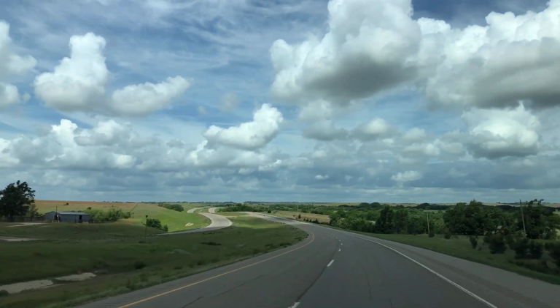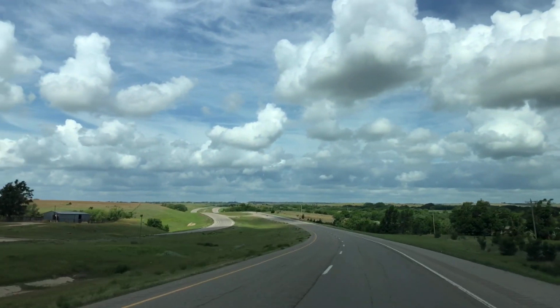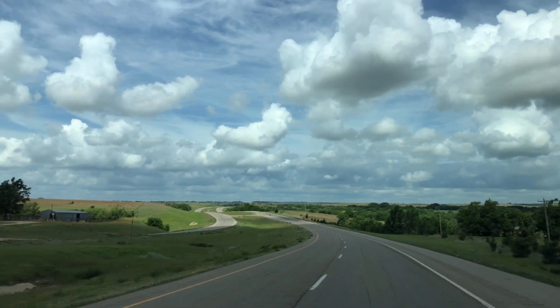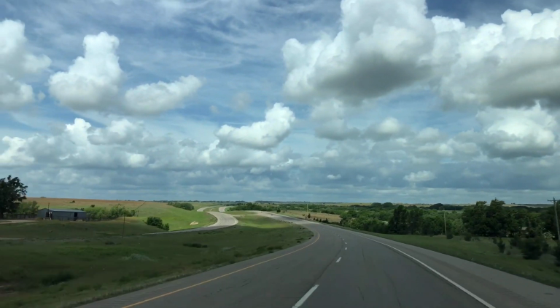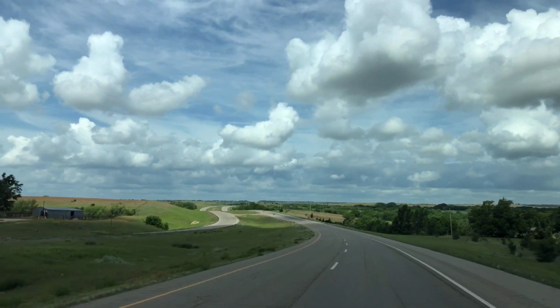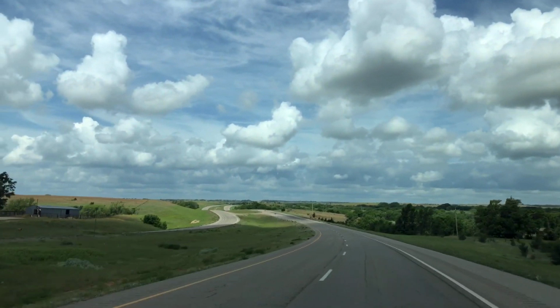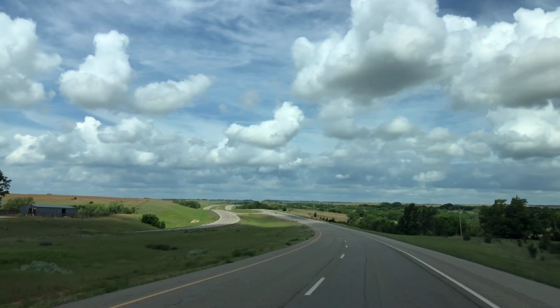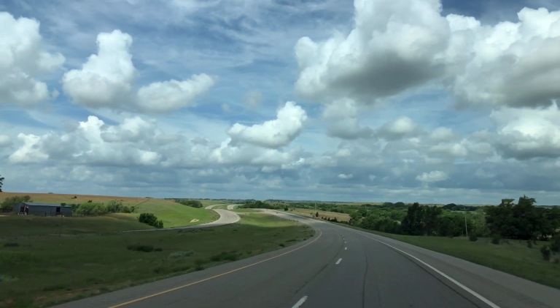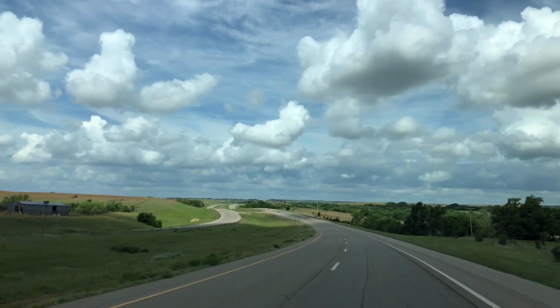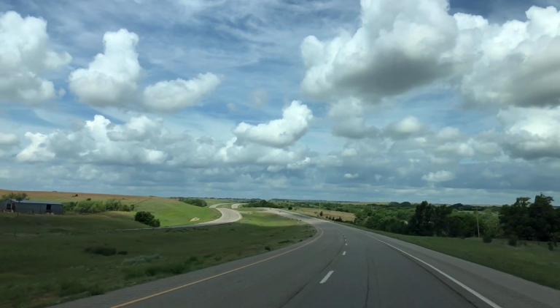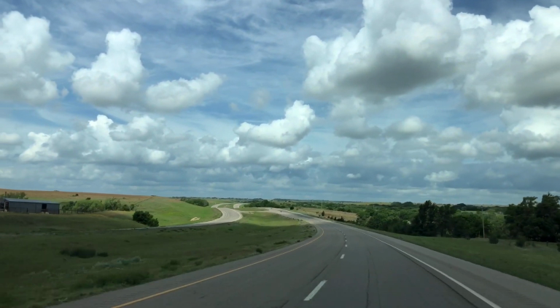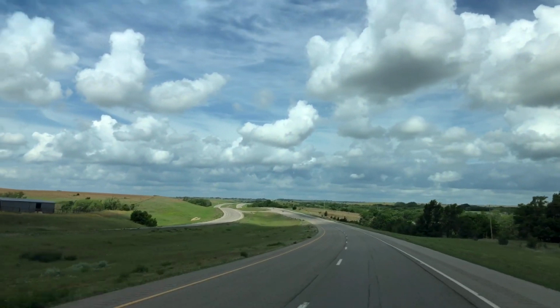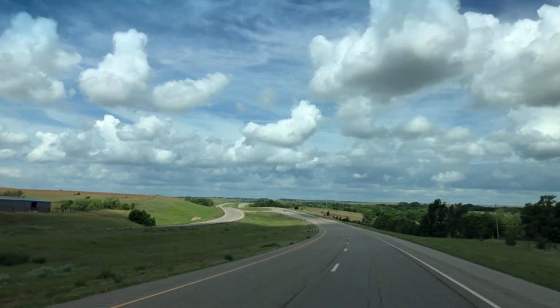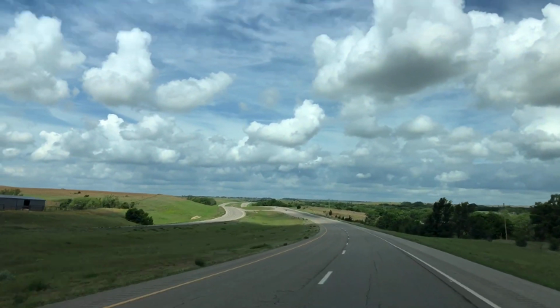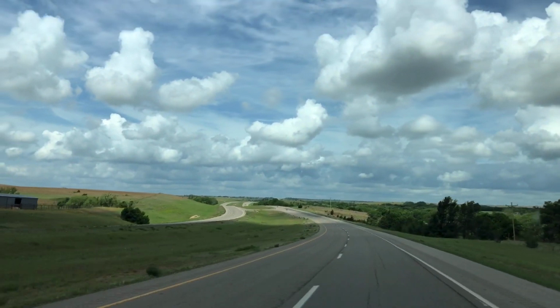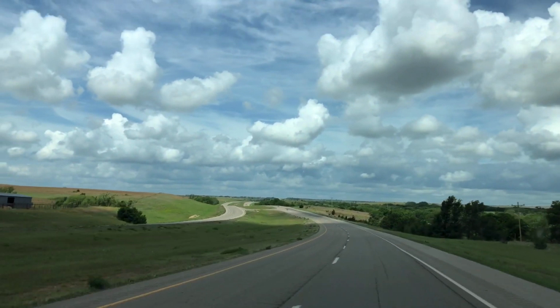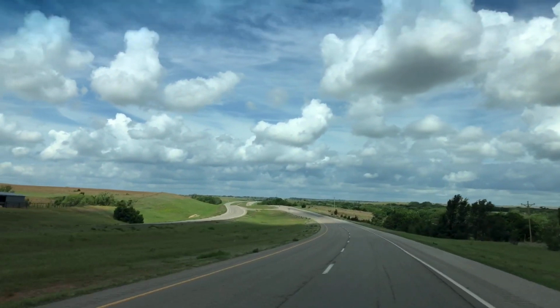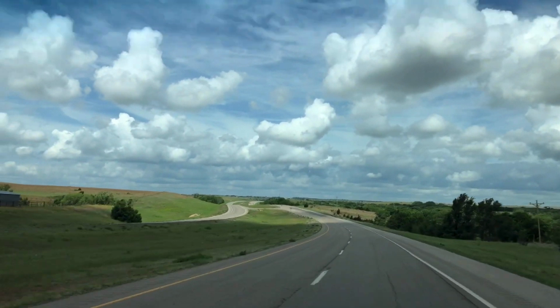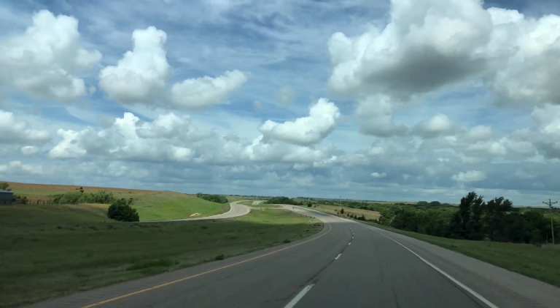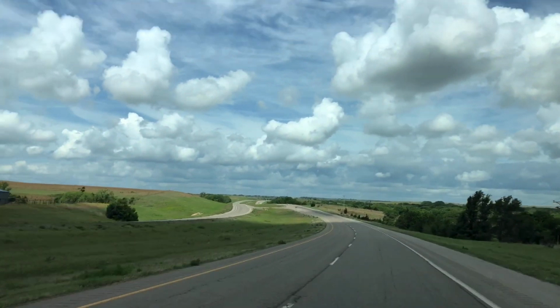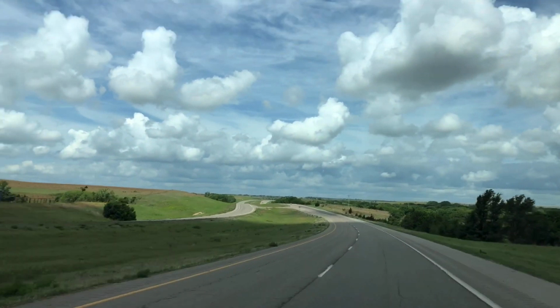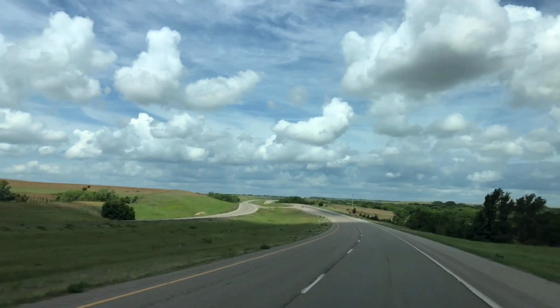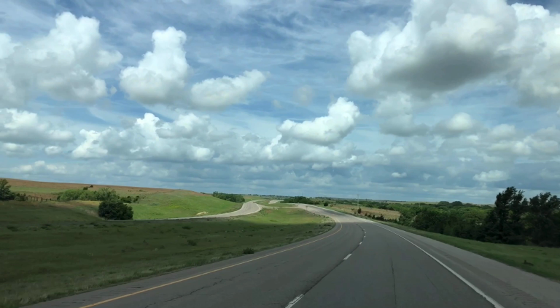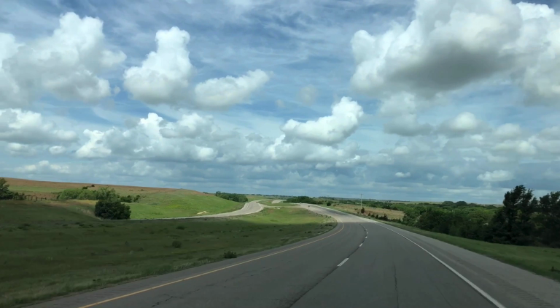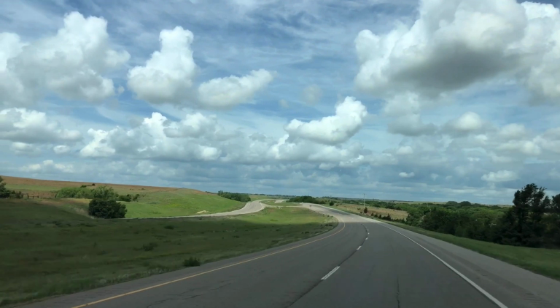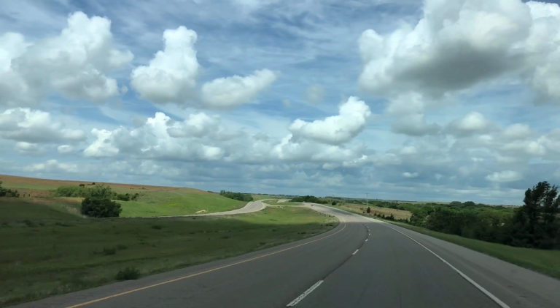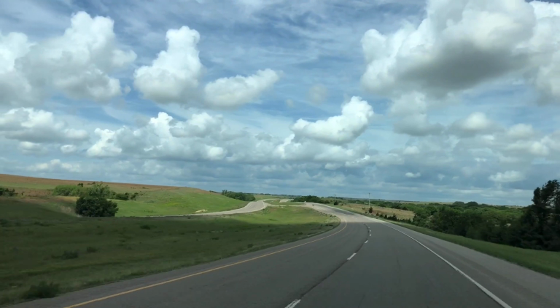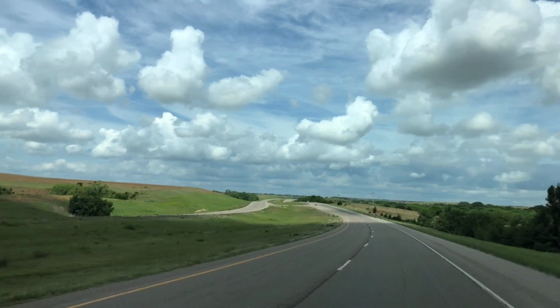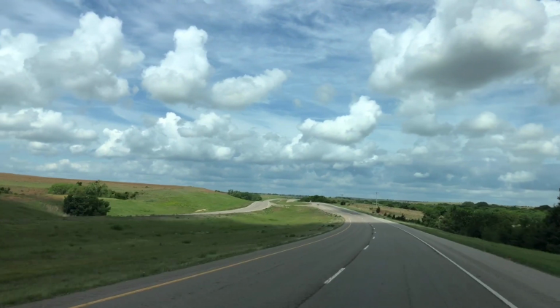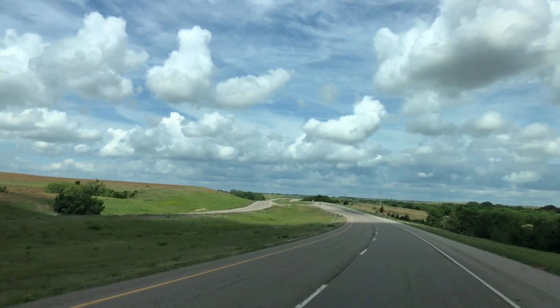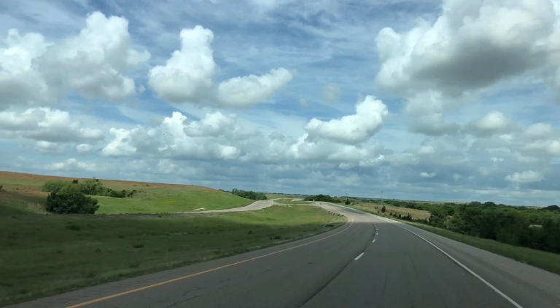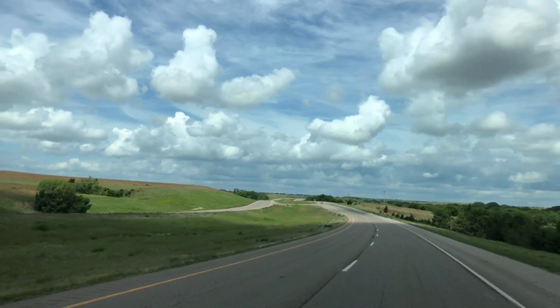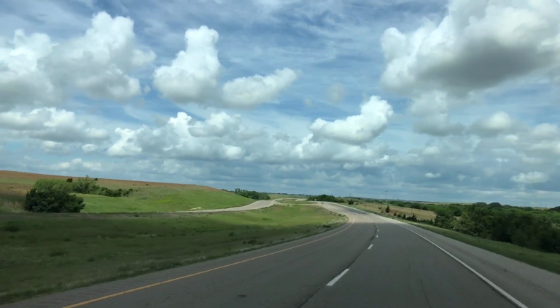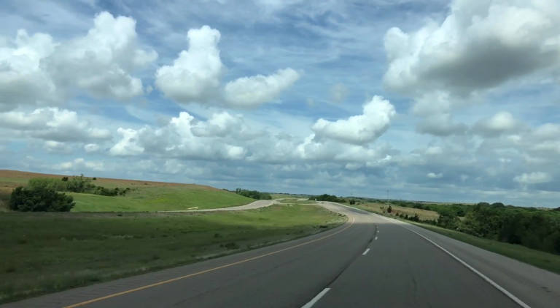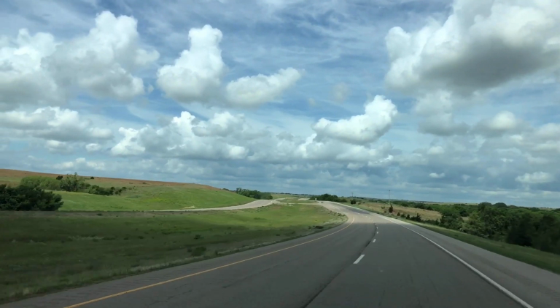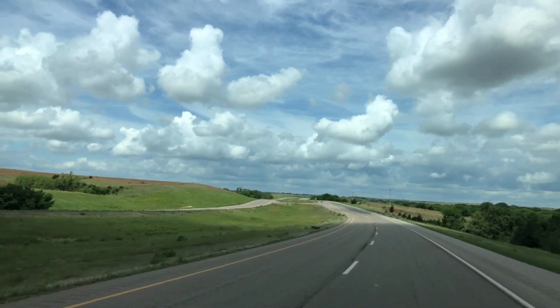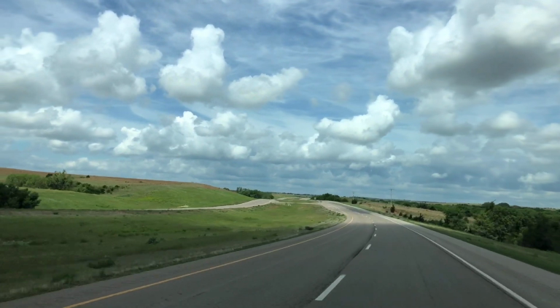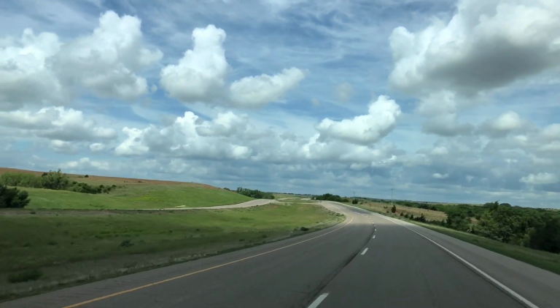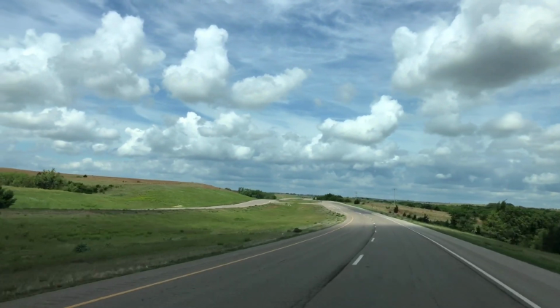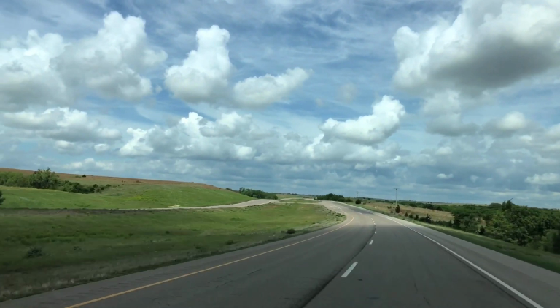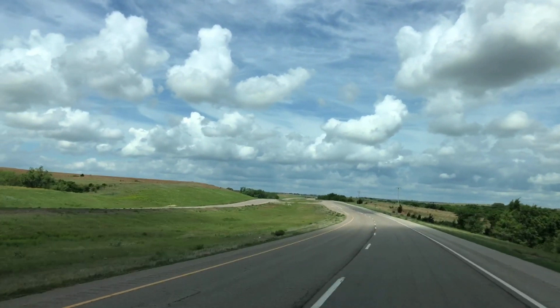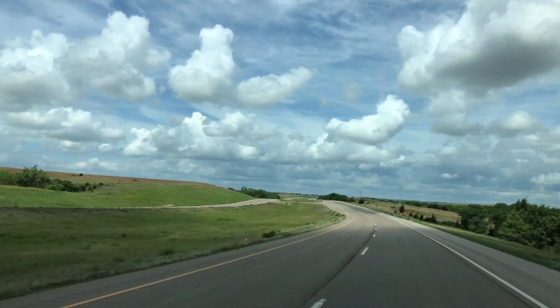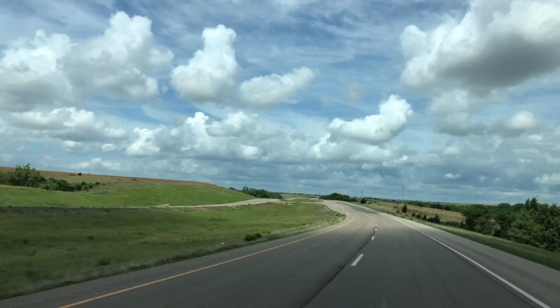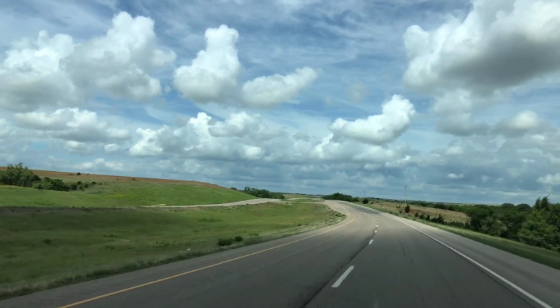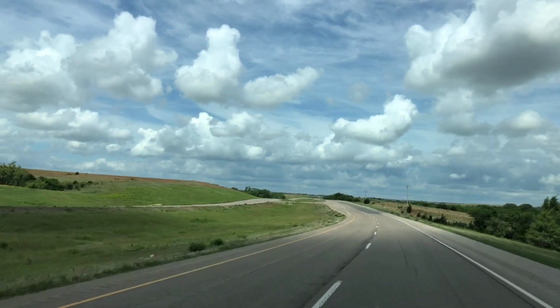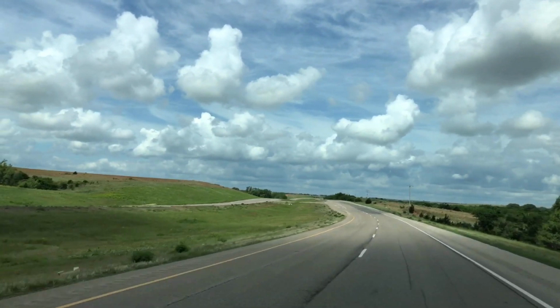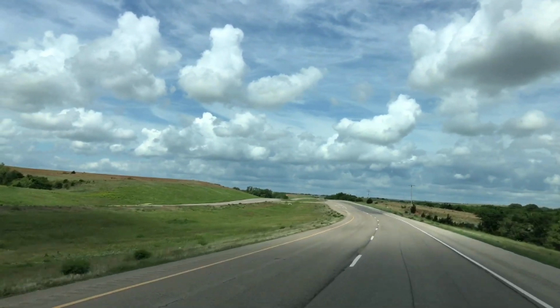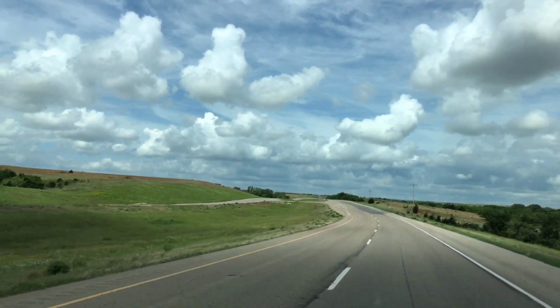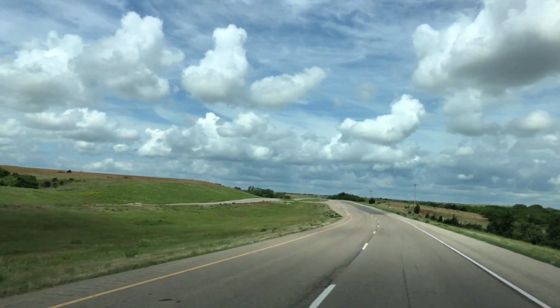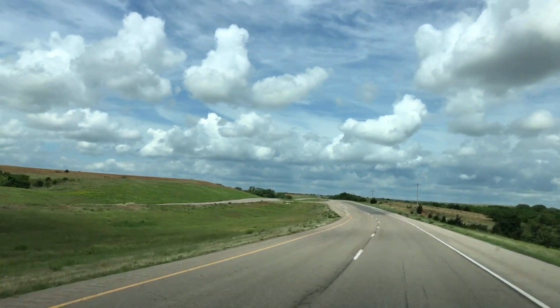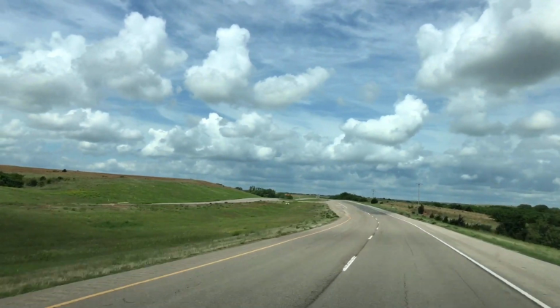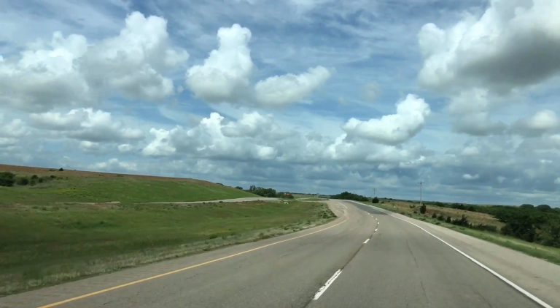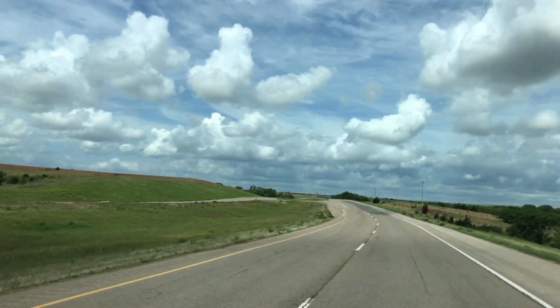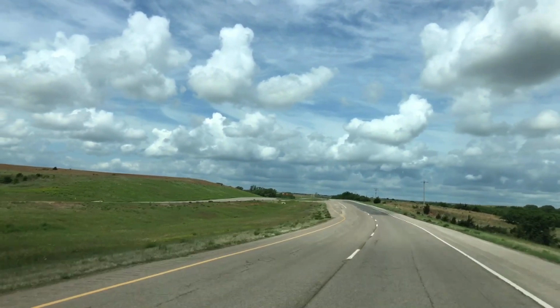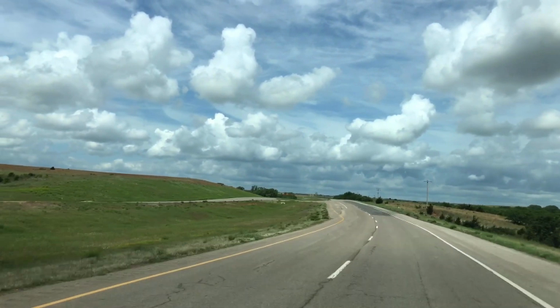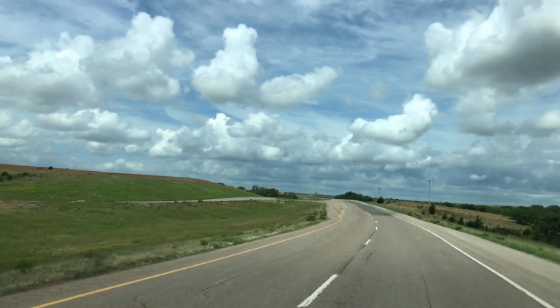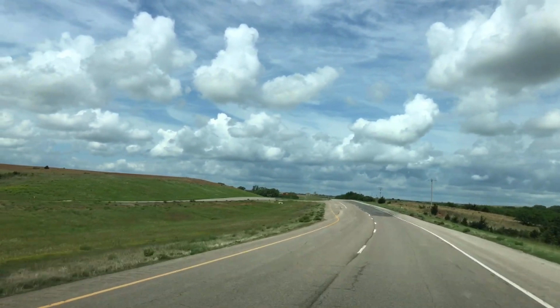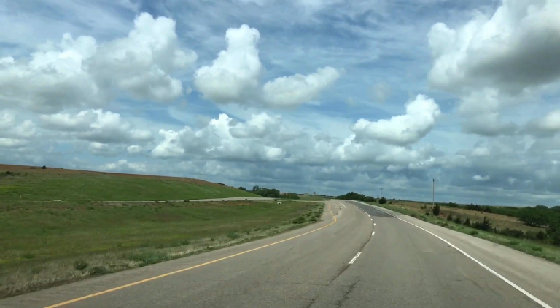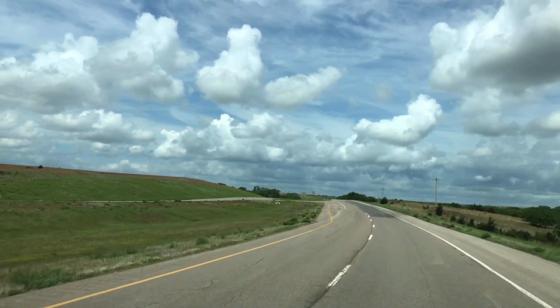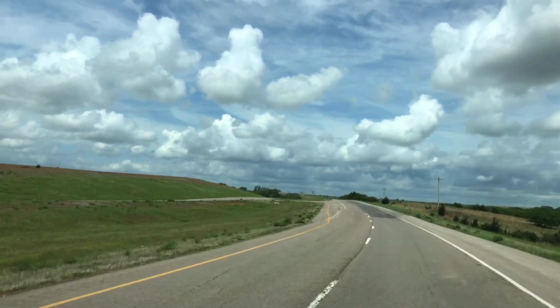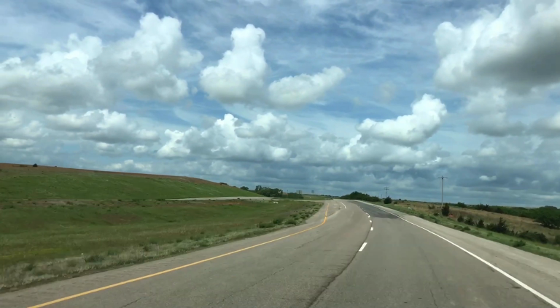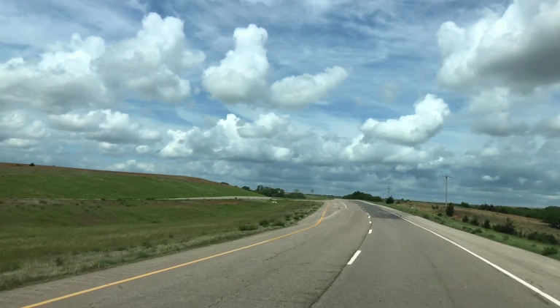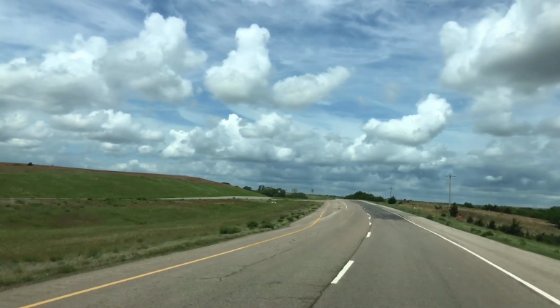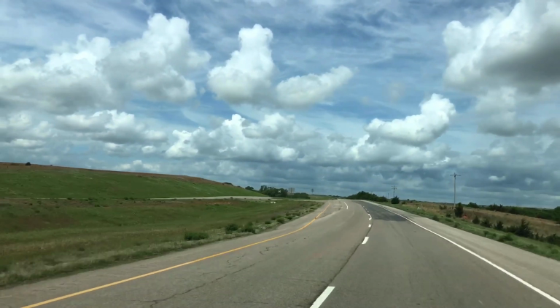We rolled through the rolling hills of western Oklahoma and came to the corner of Kansas, Colorado, and Oklahoma, and just took in all the green that was from the volume of rainfall that we've had lately.